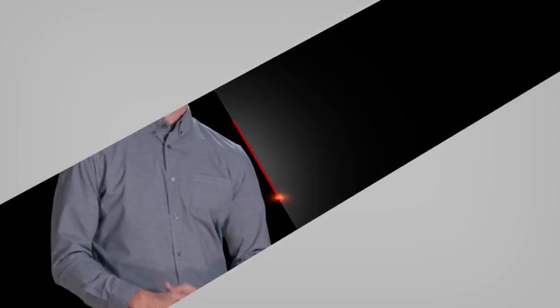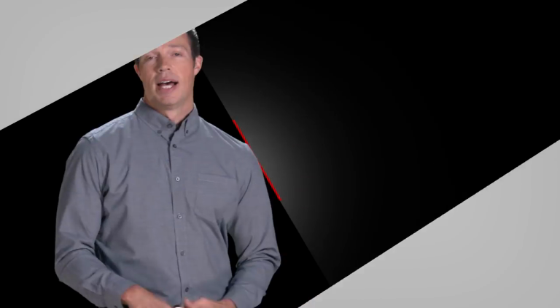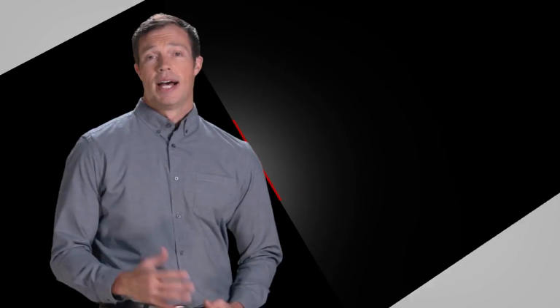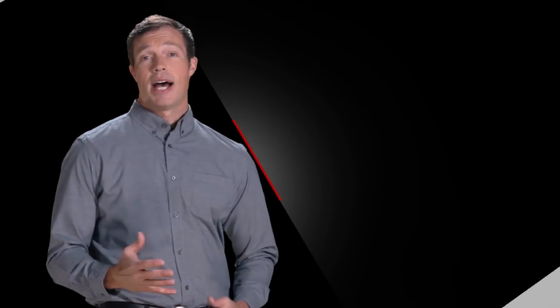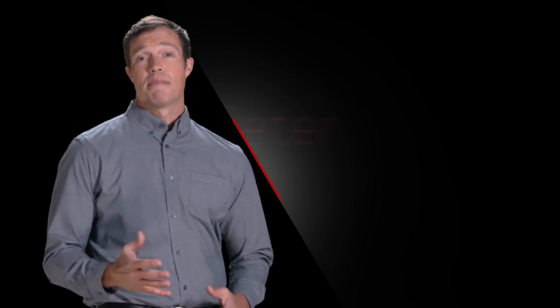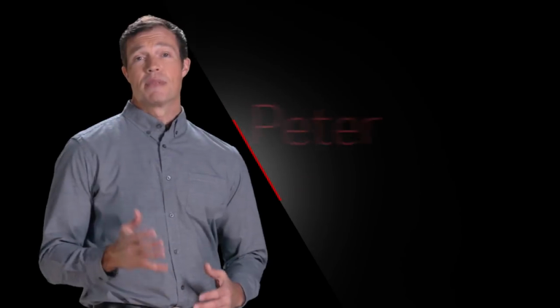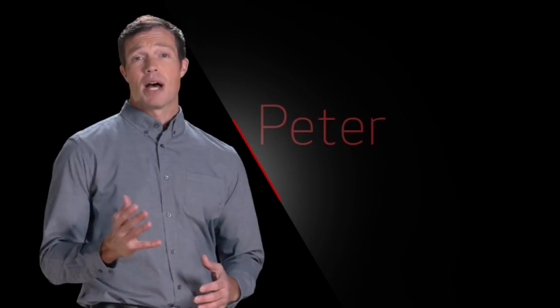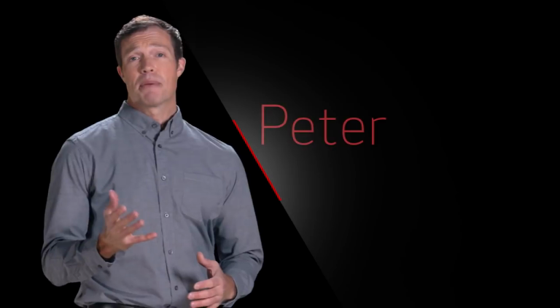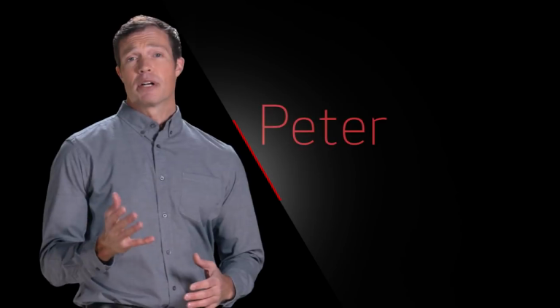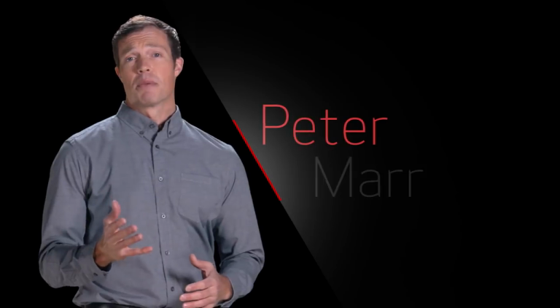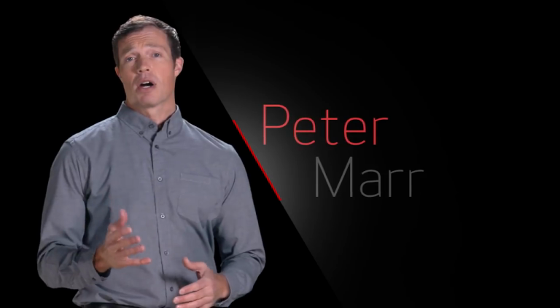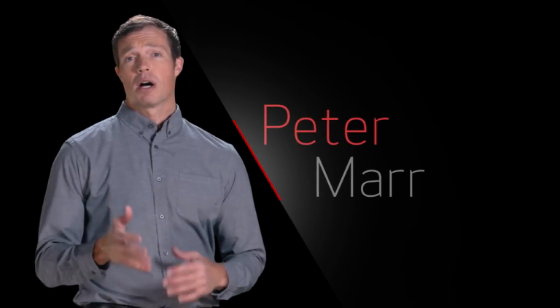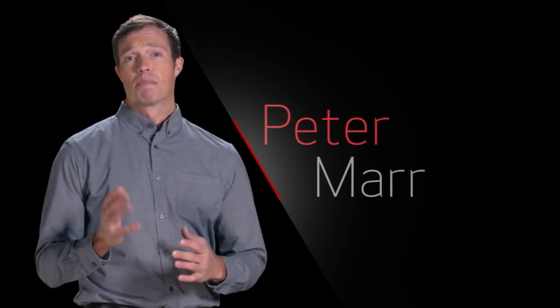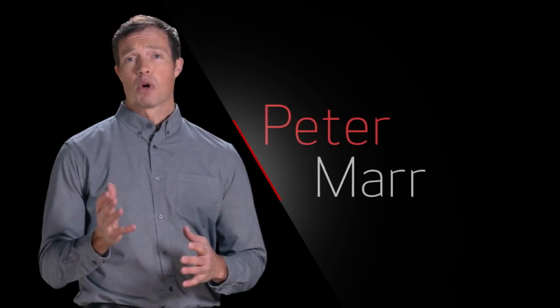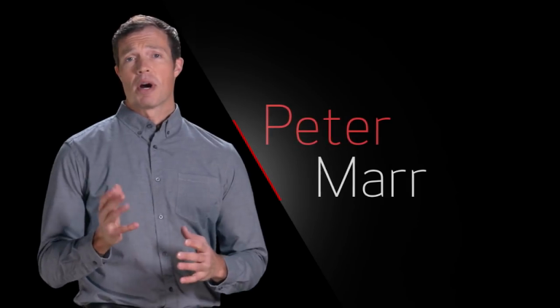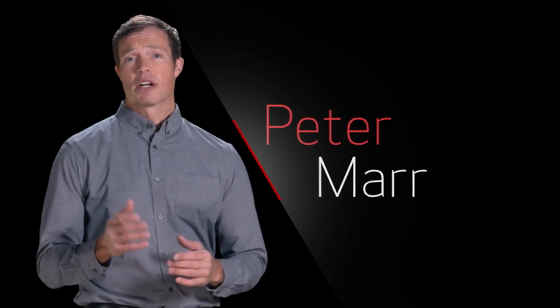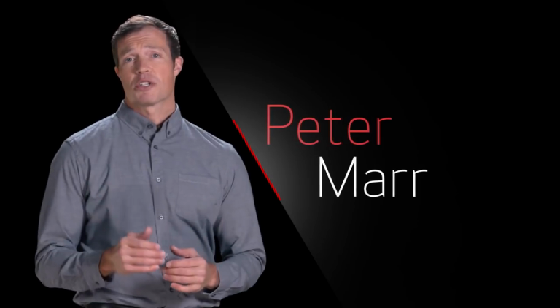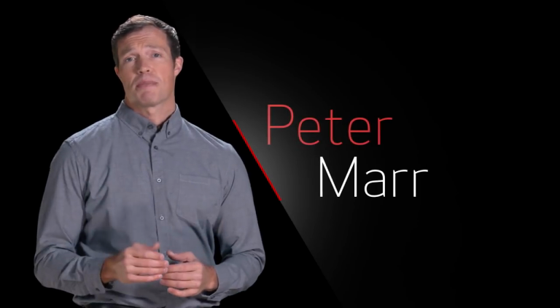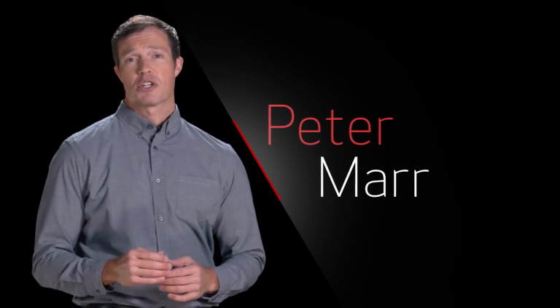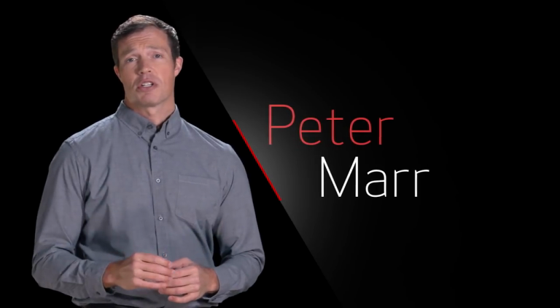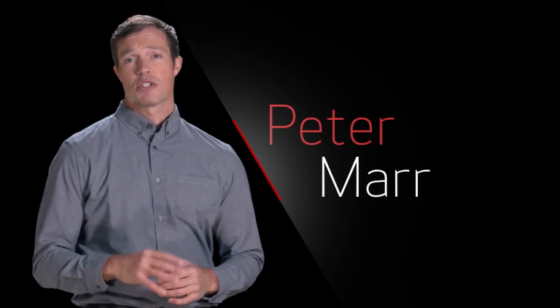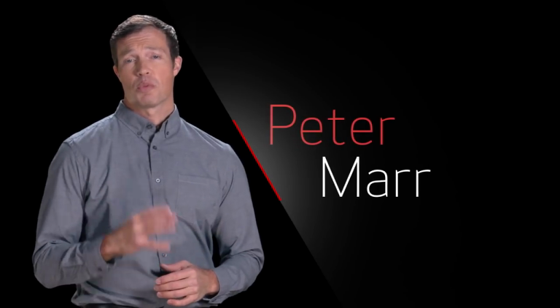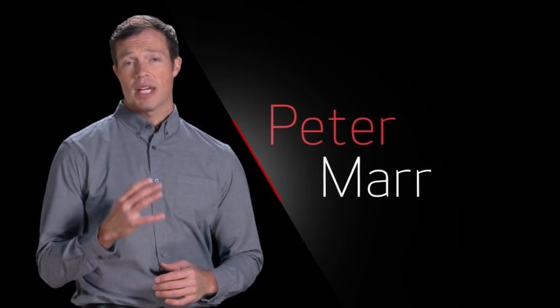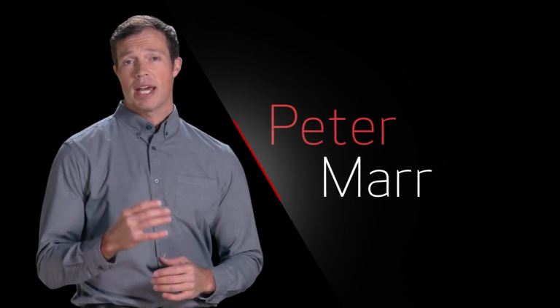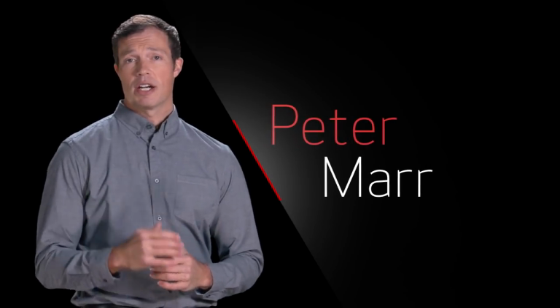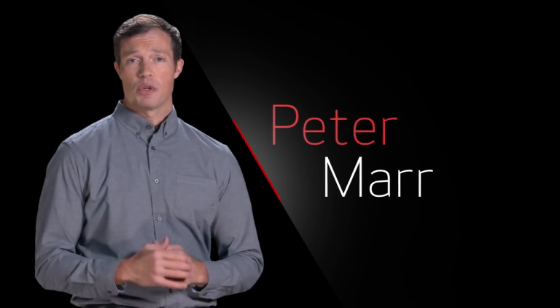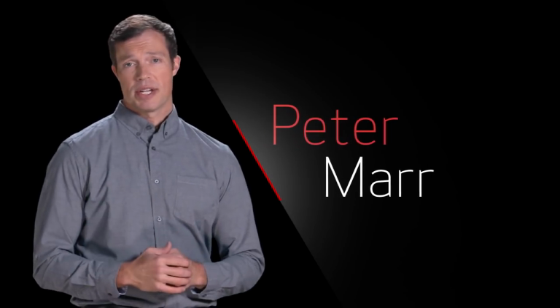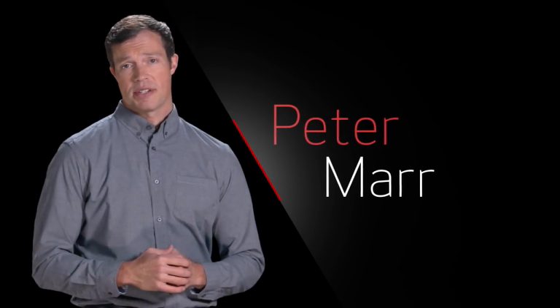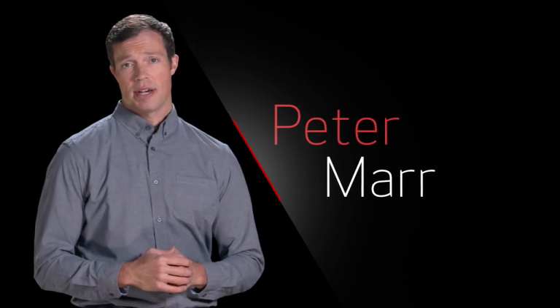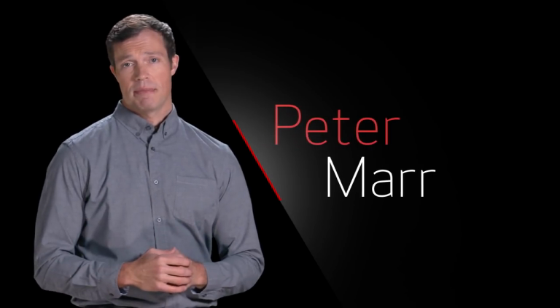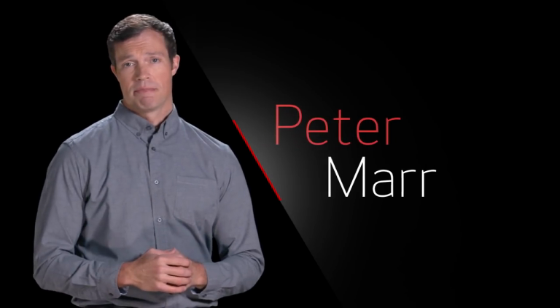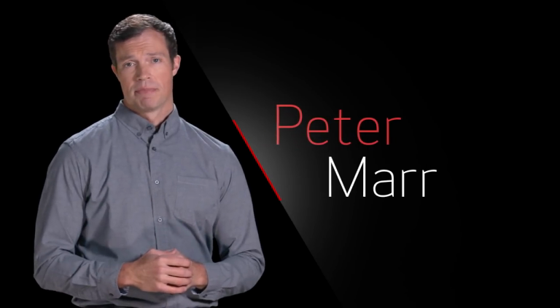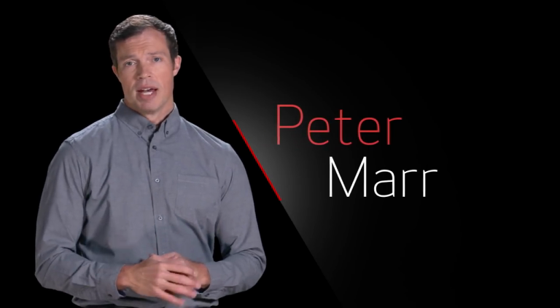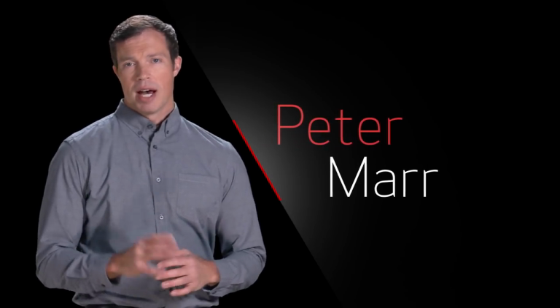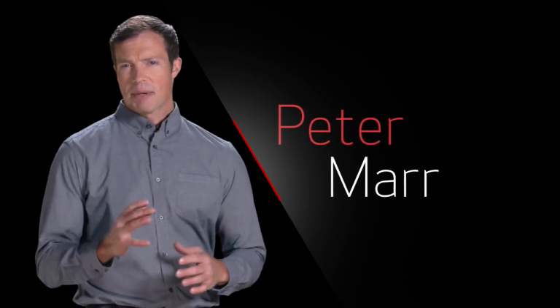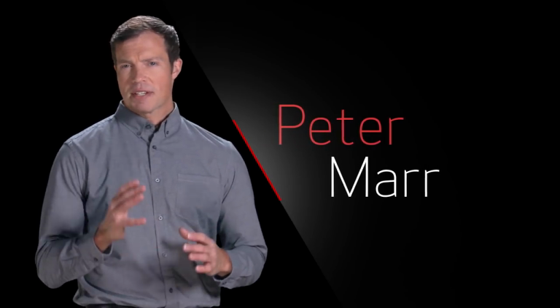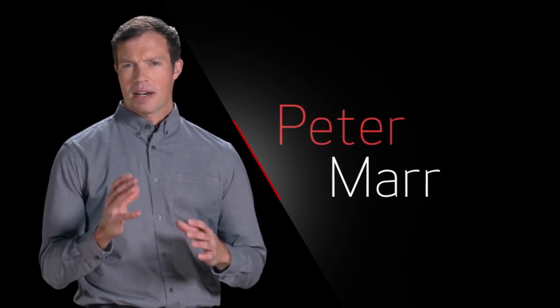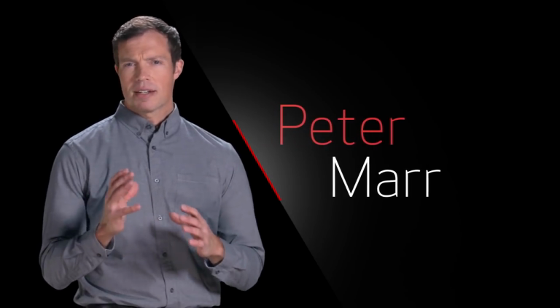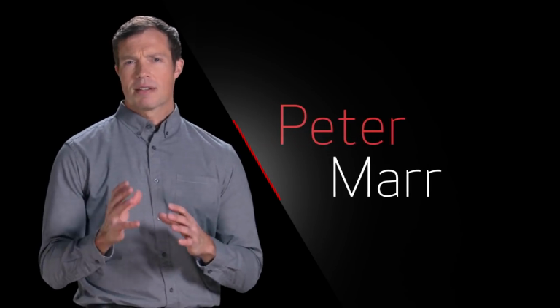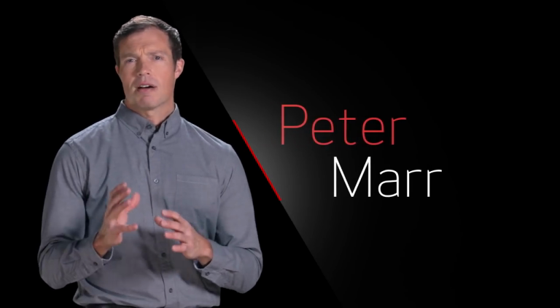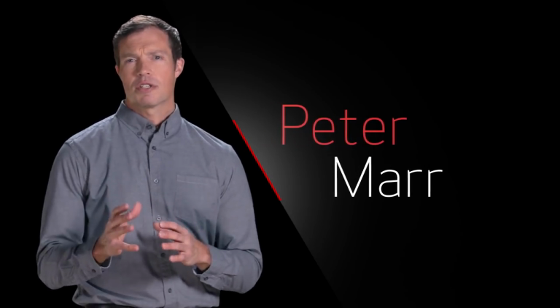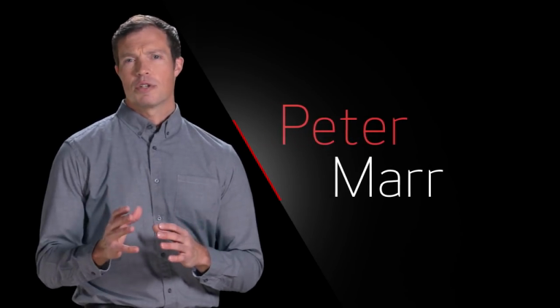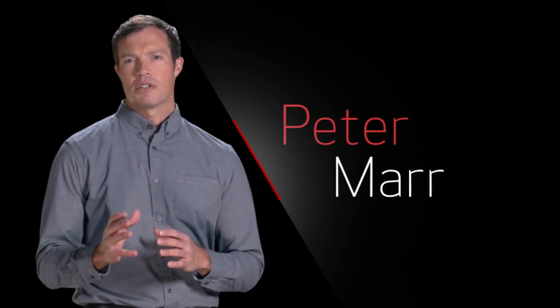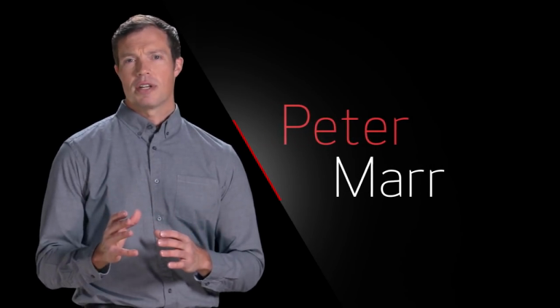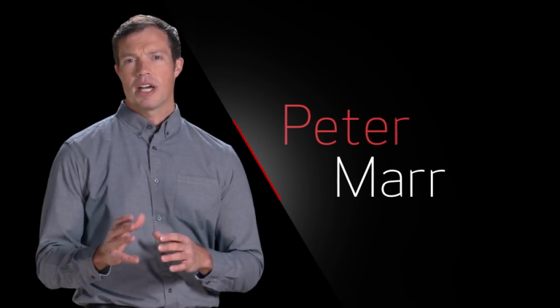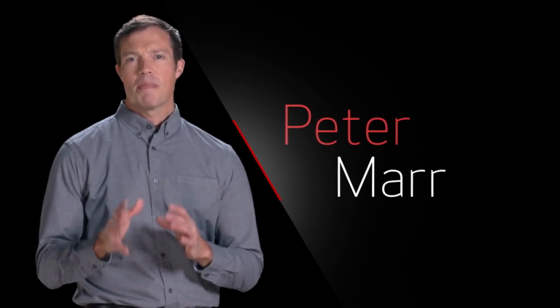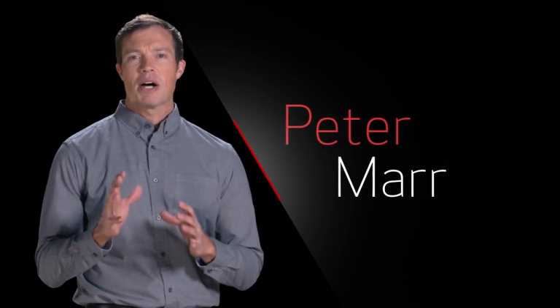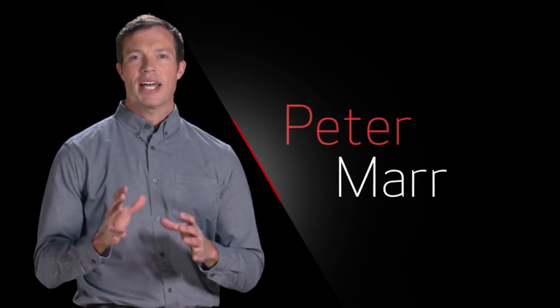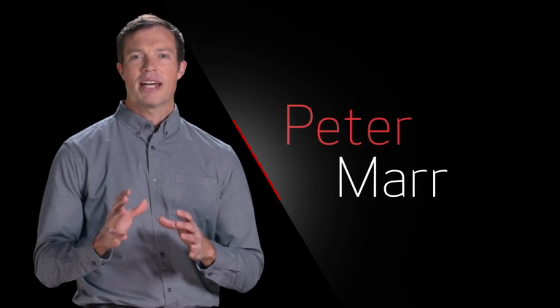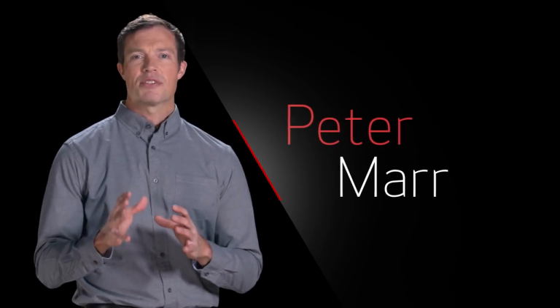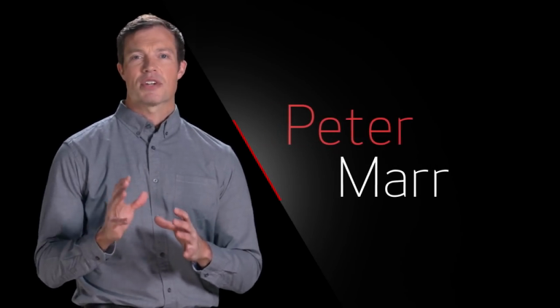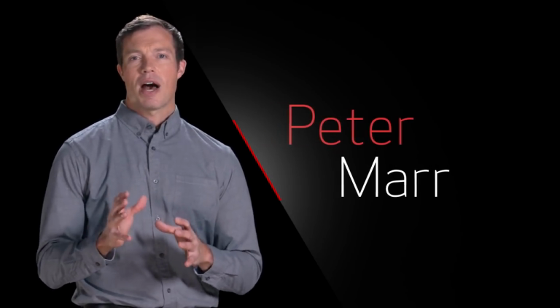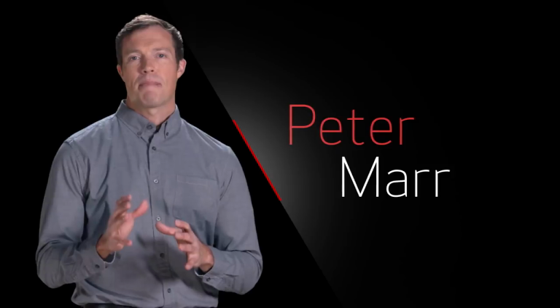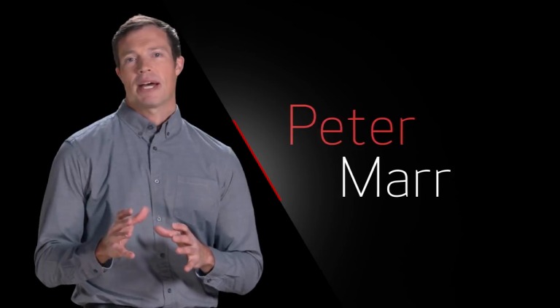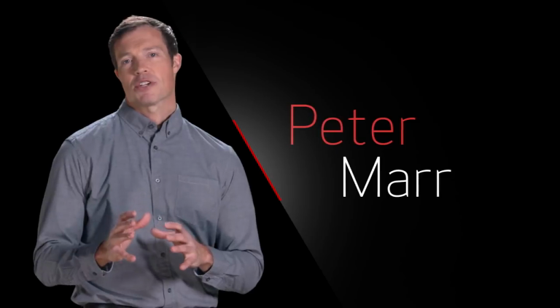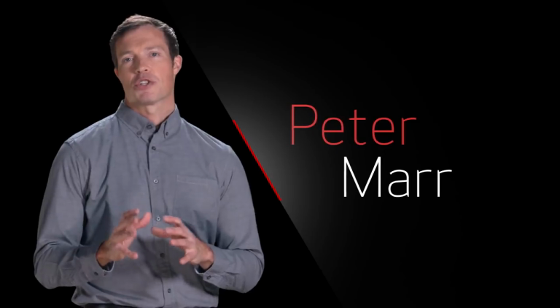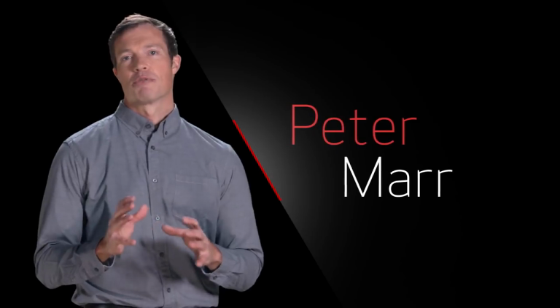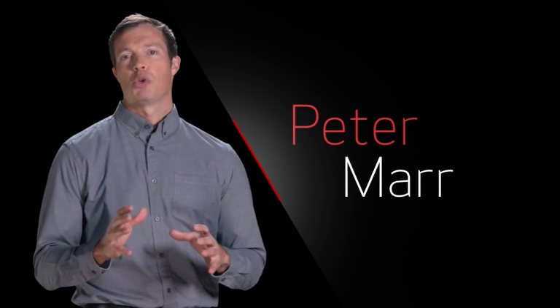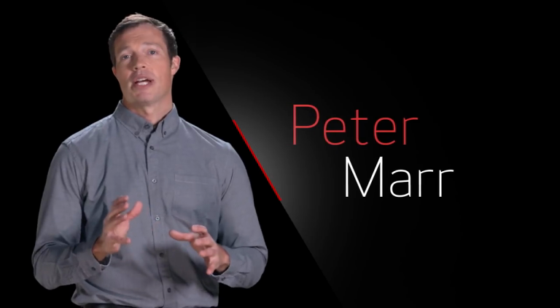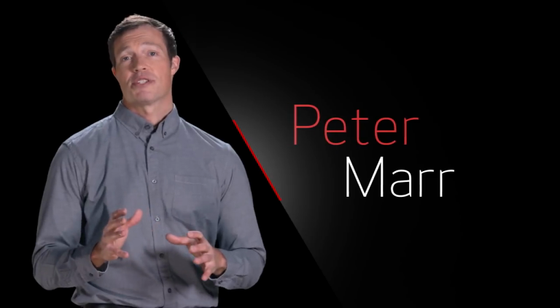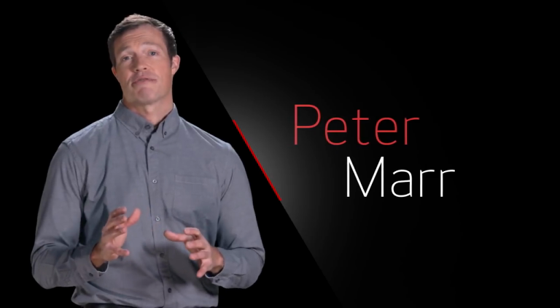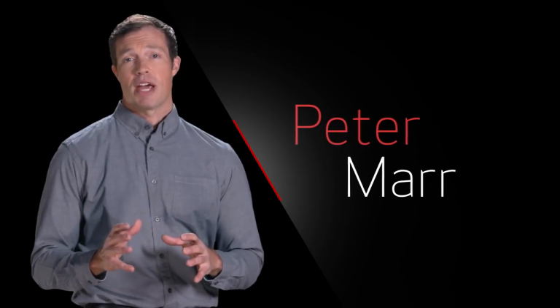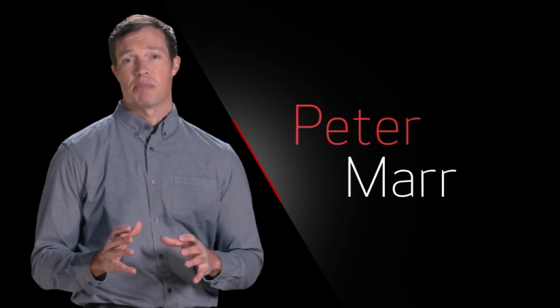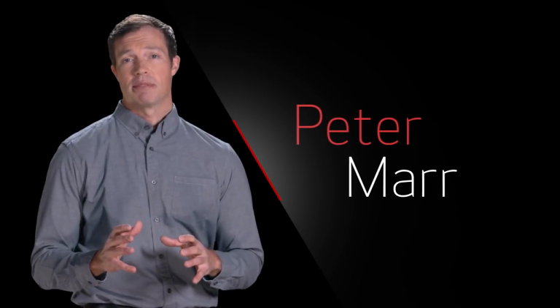Hi, I'm Peter Marr, a Pro Market Specialist with Canon USA.